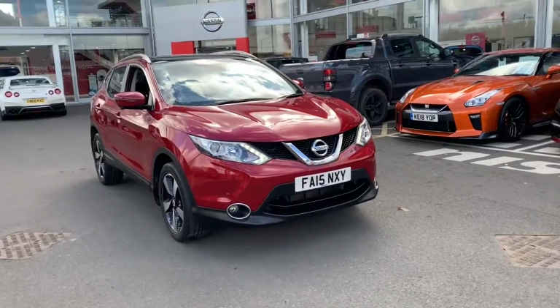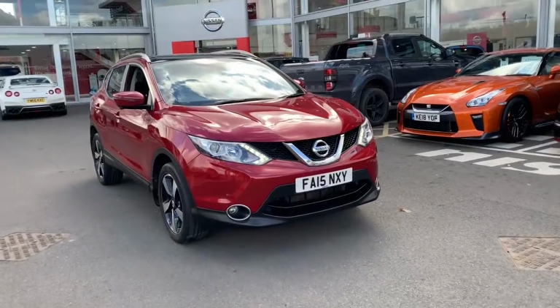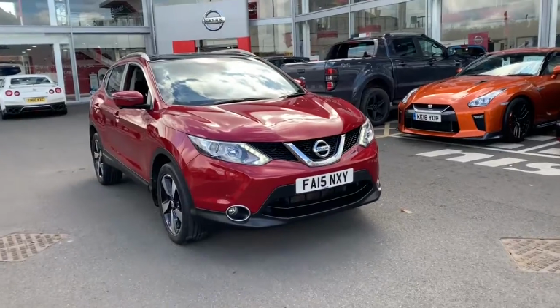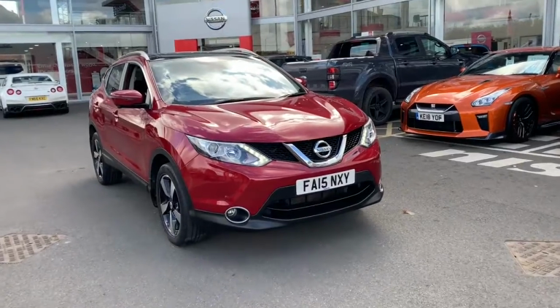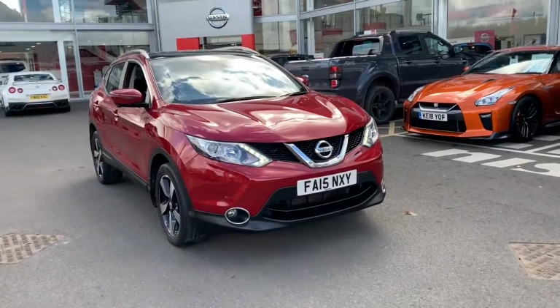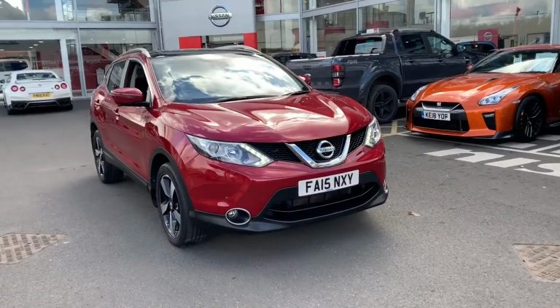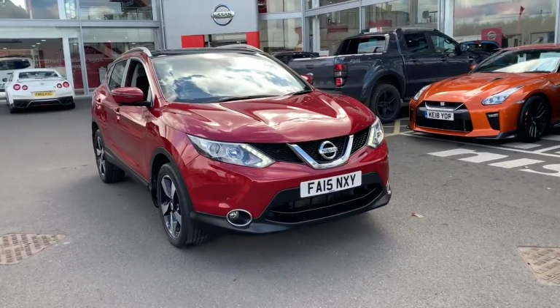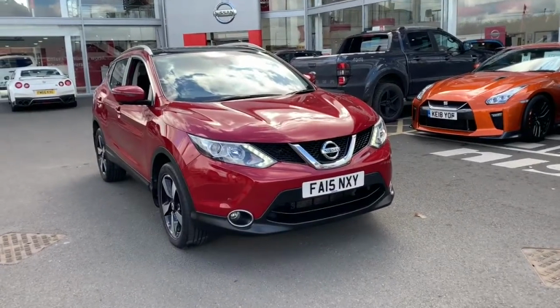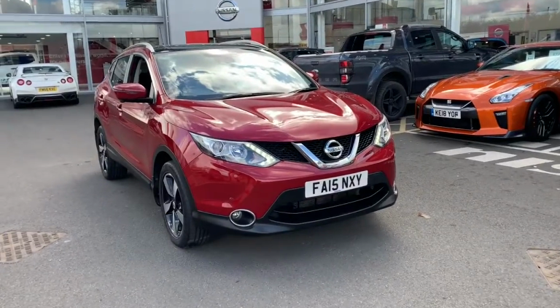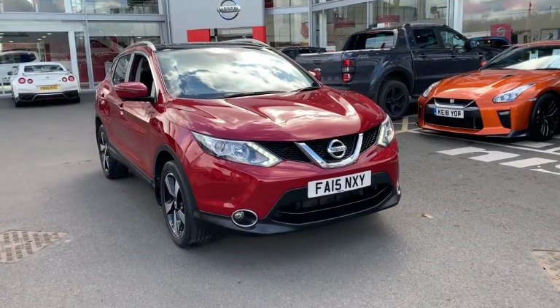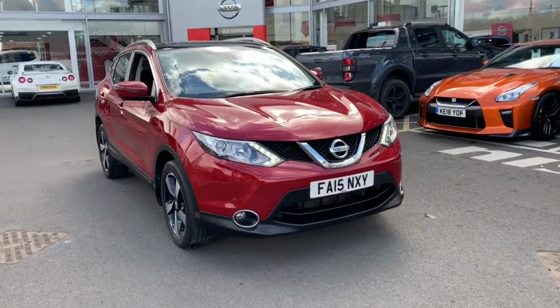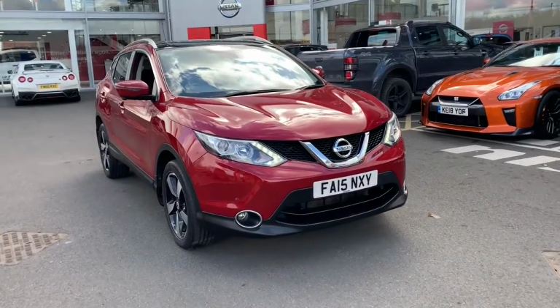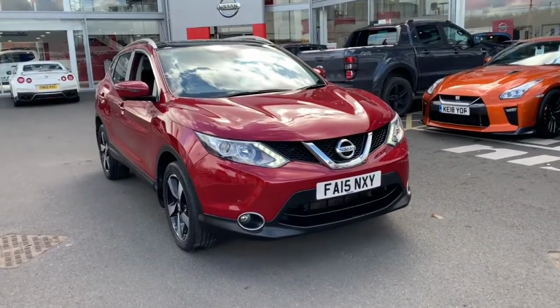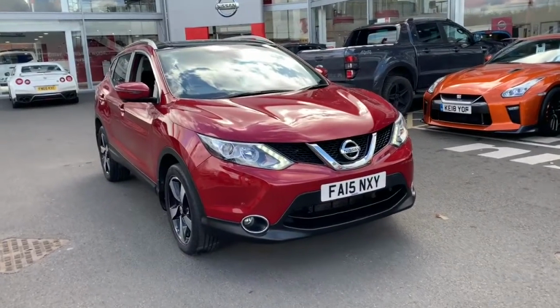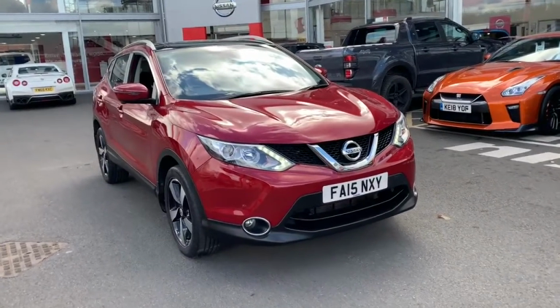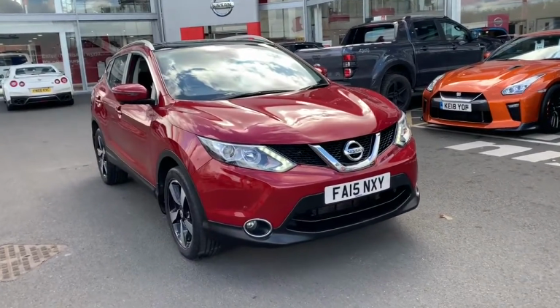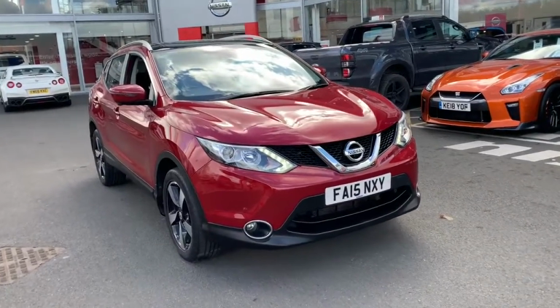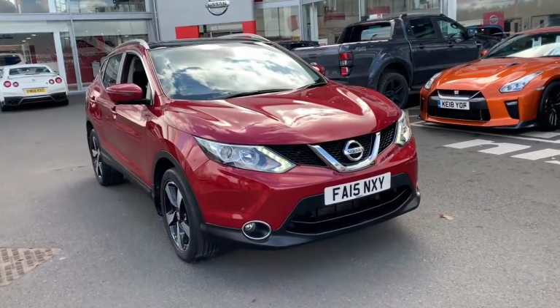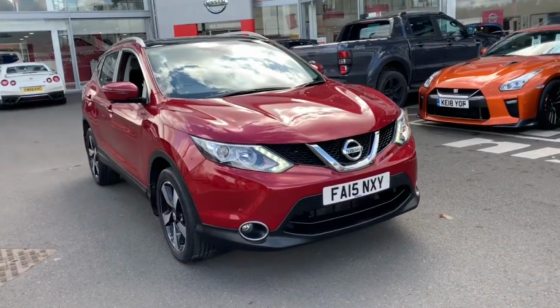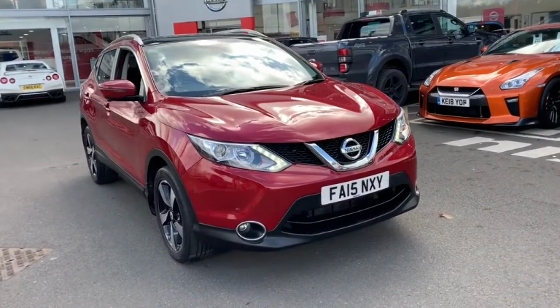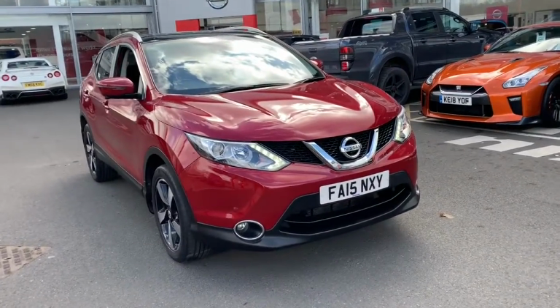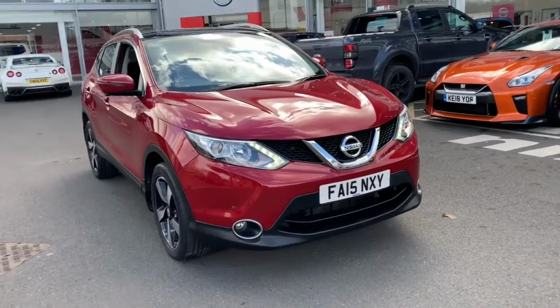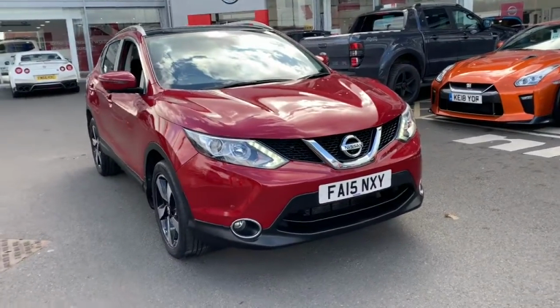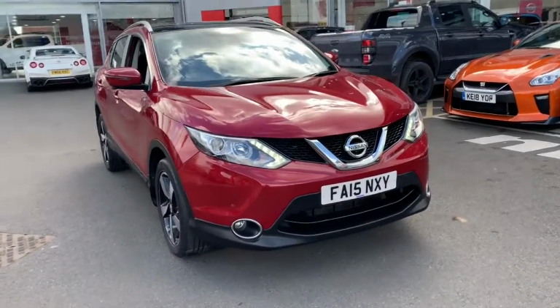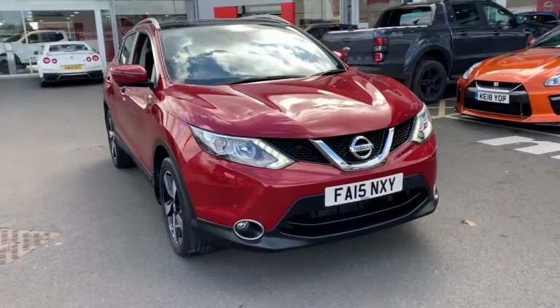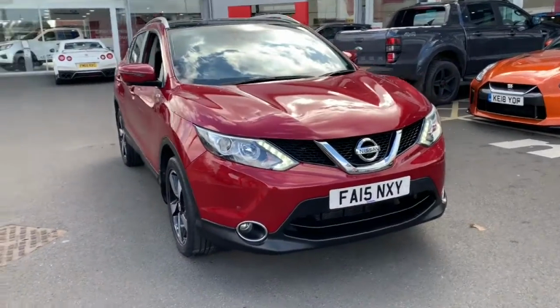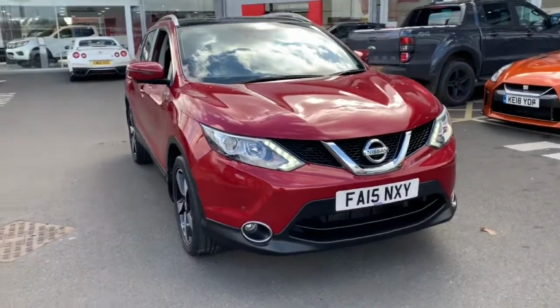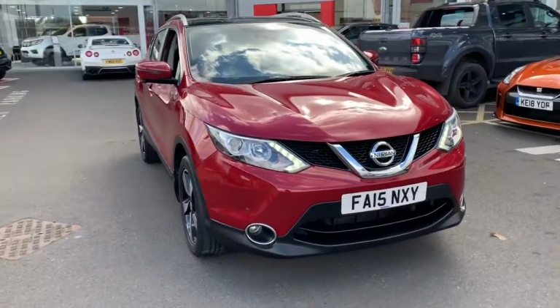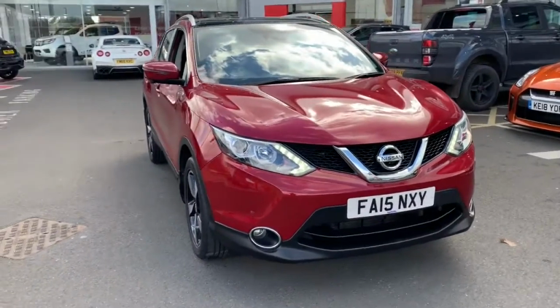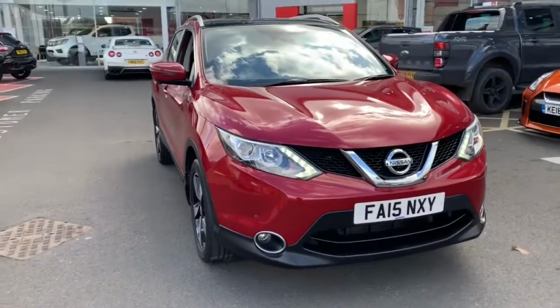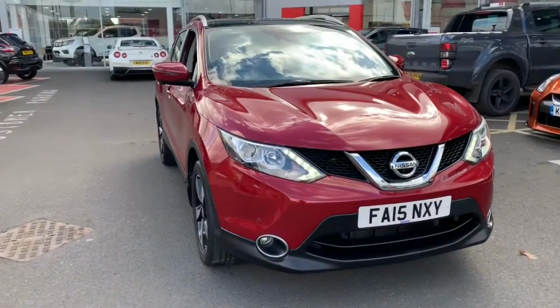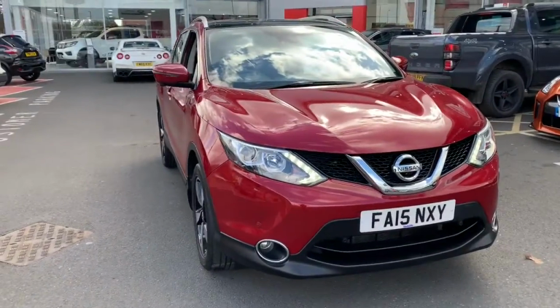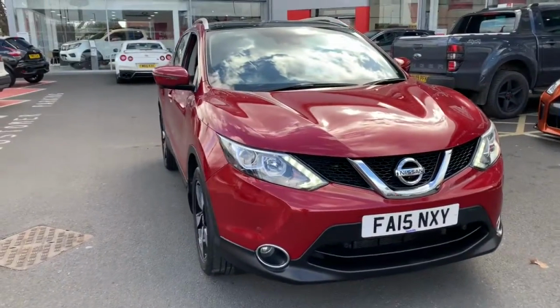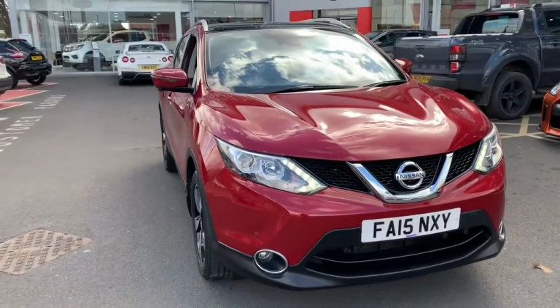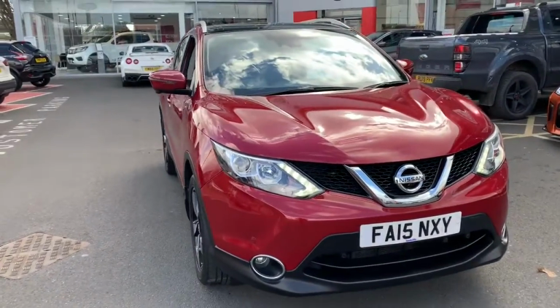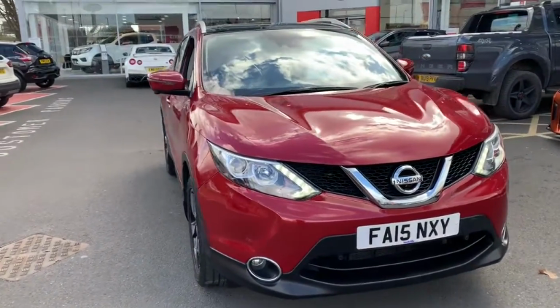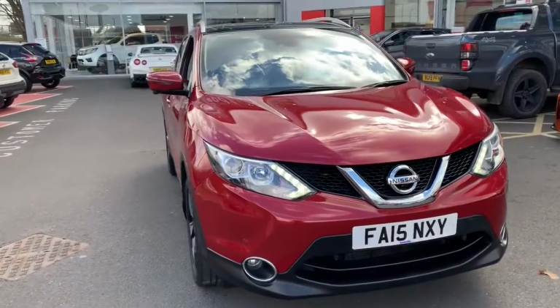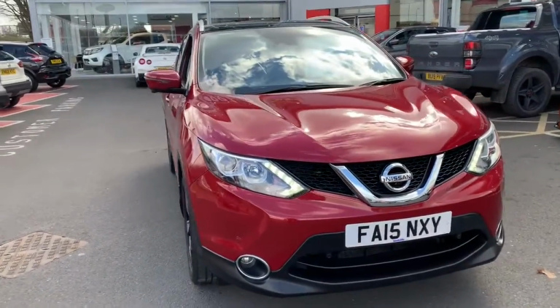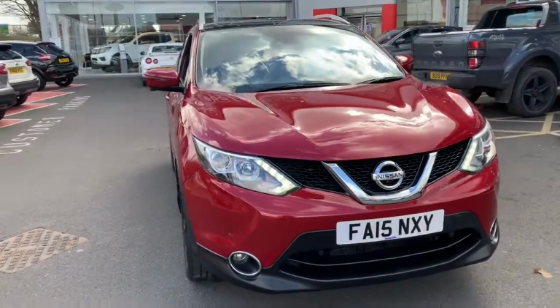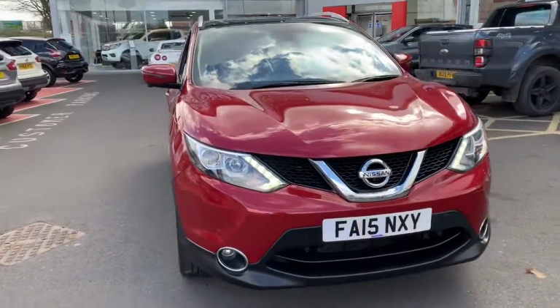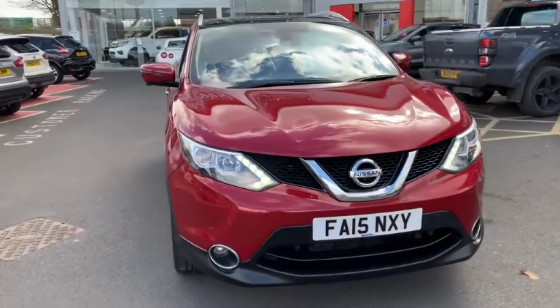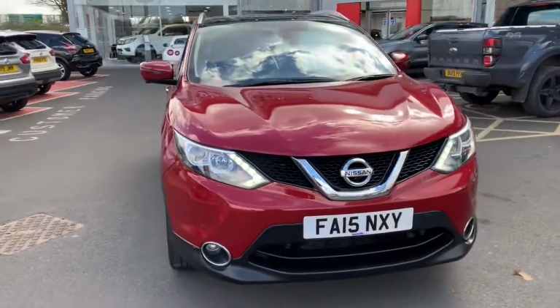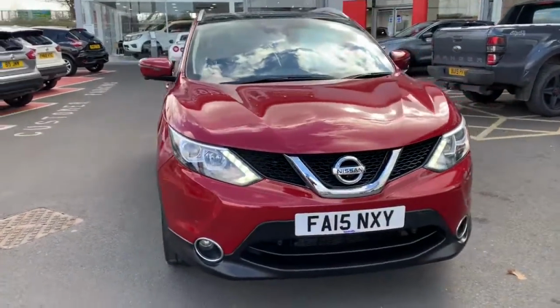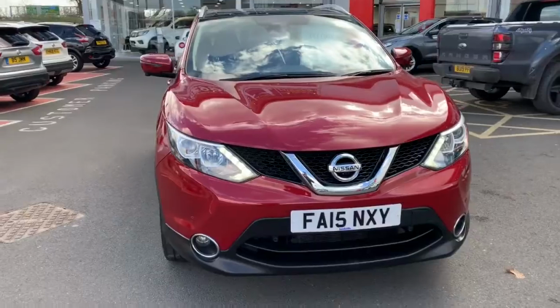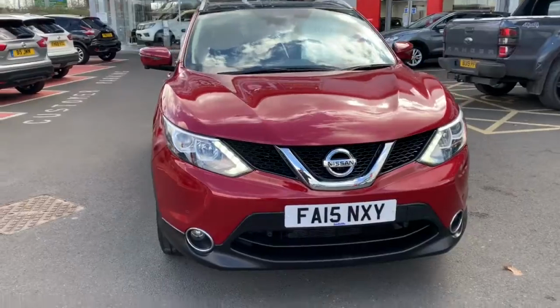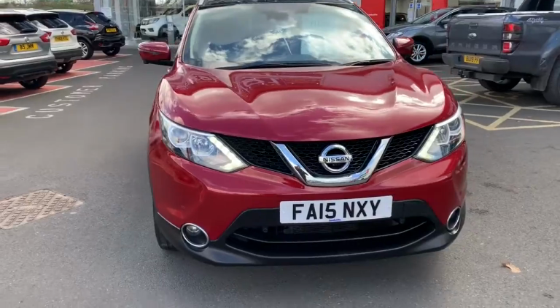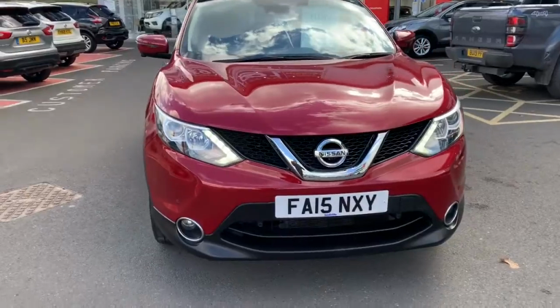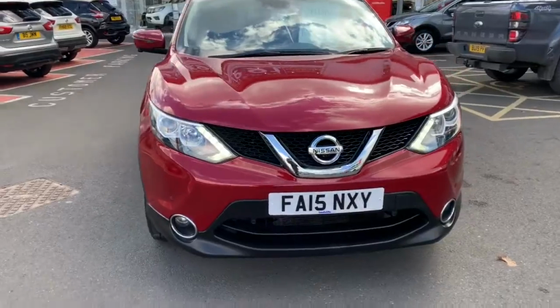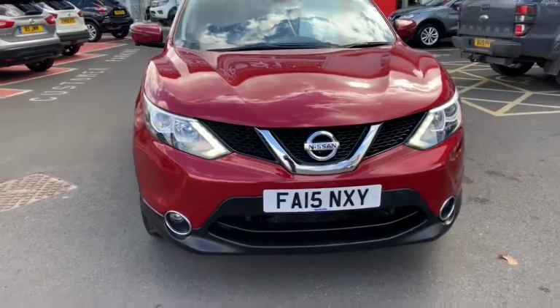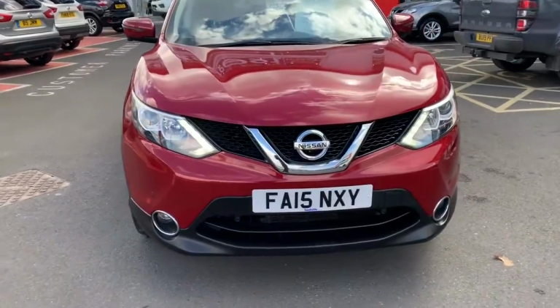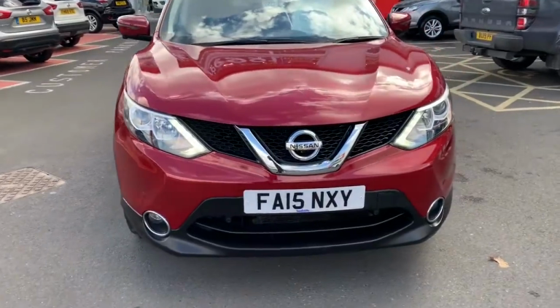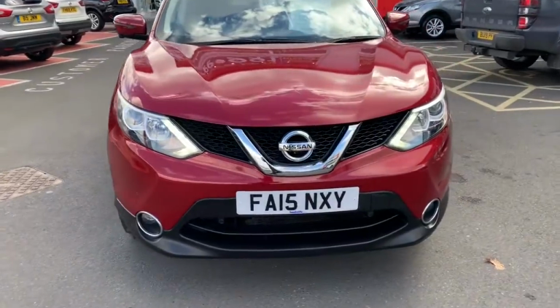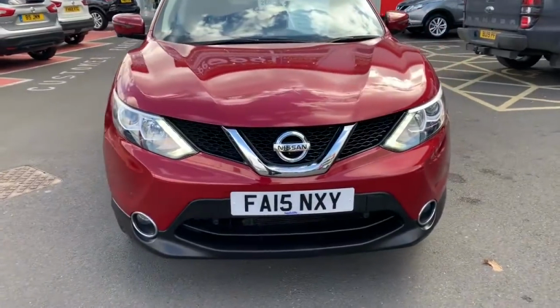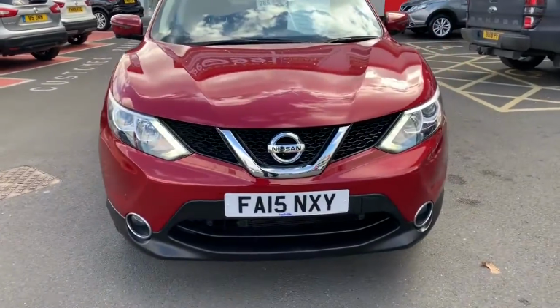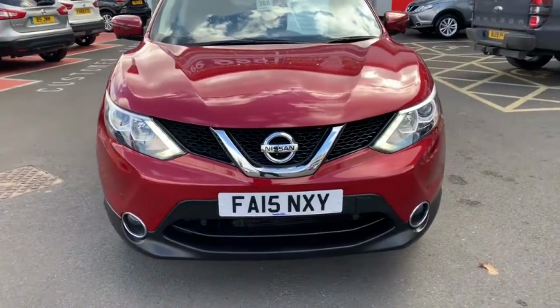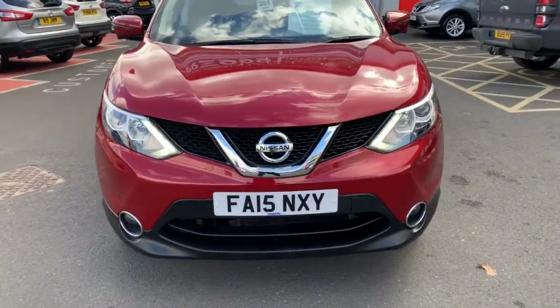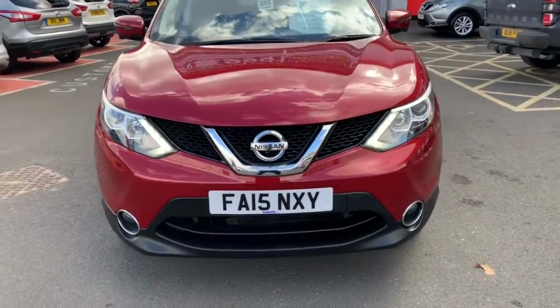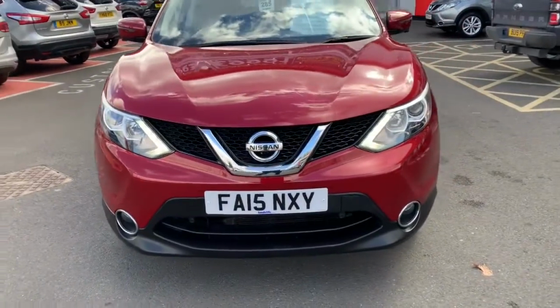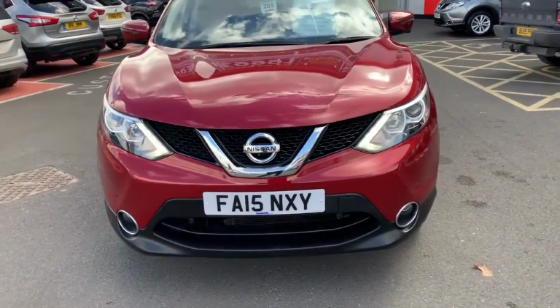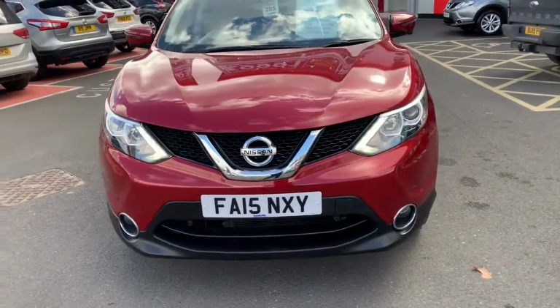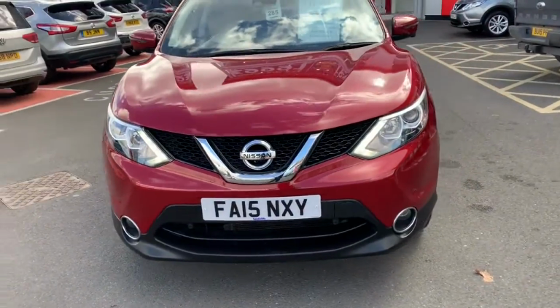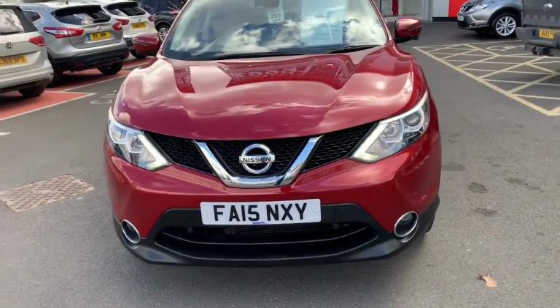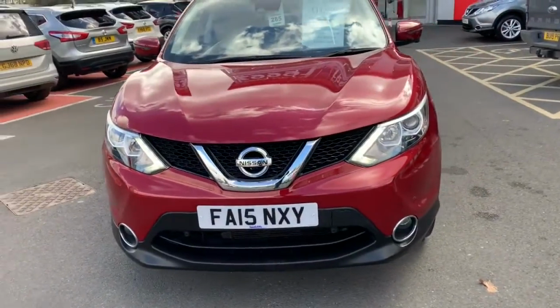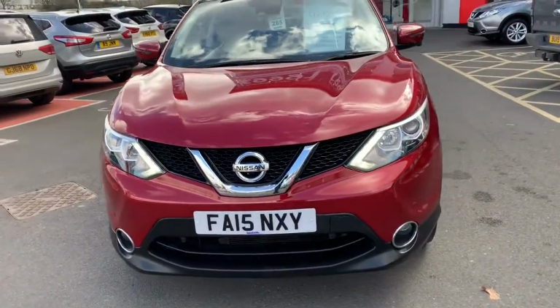Hello there, my name's Martin from Sandicliffe, this is Nottingham. Today I want to show you around a lovely custom buy that we've just purchased from Nissan.